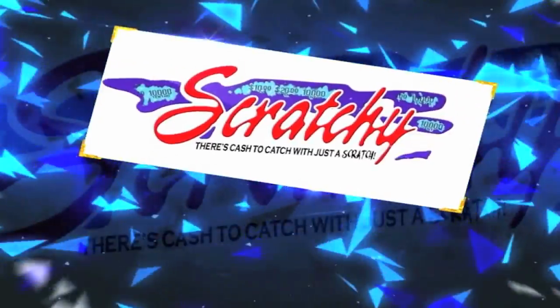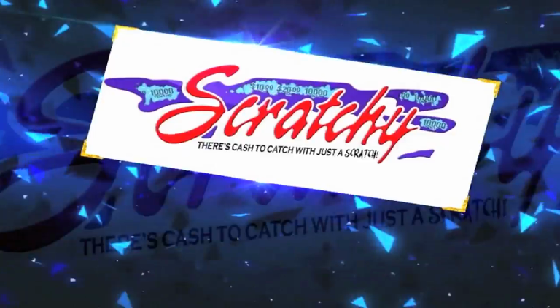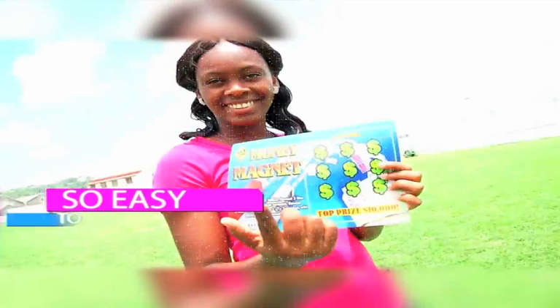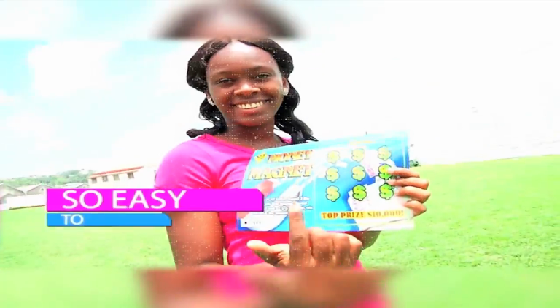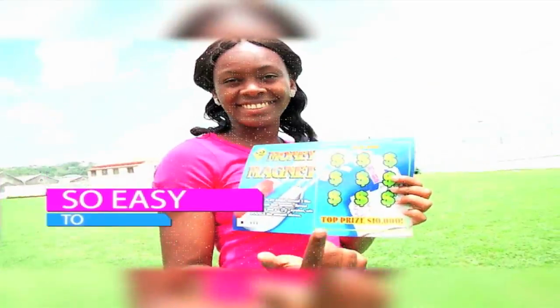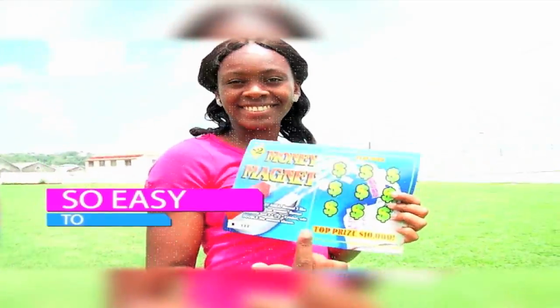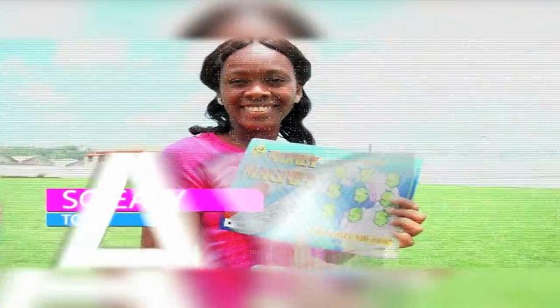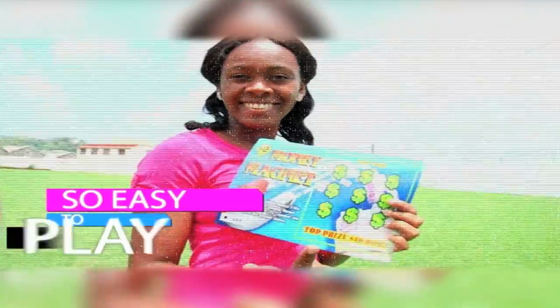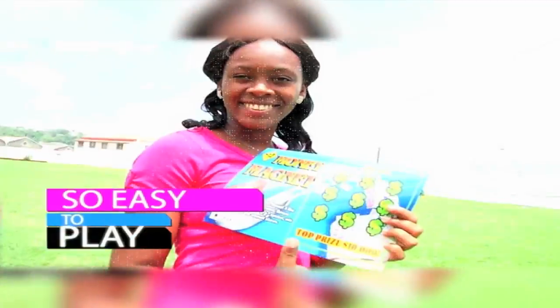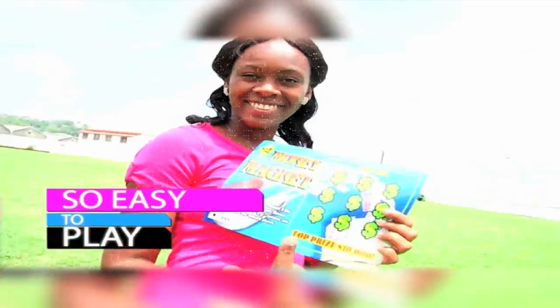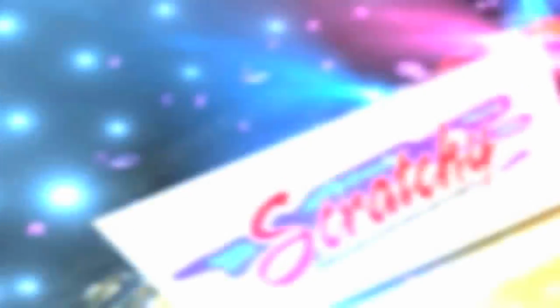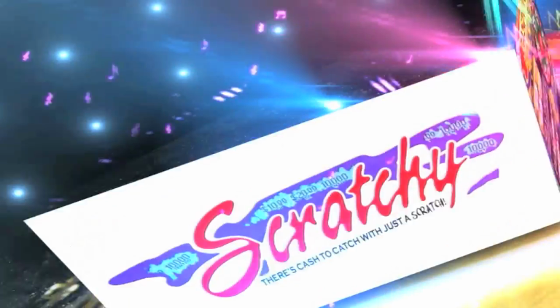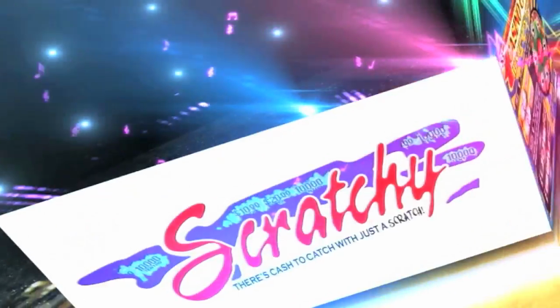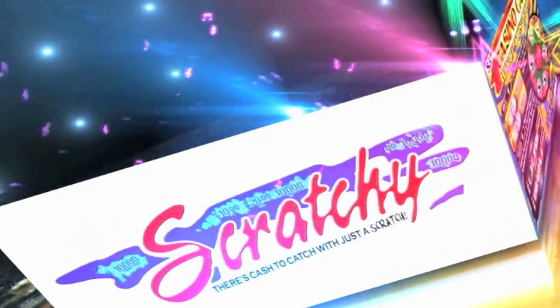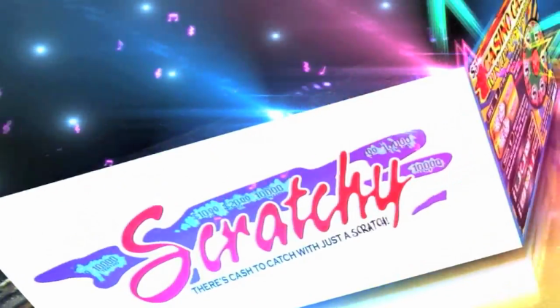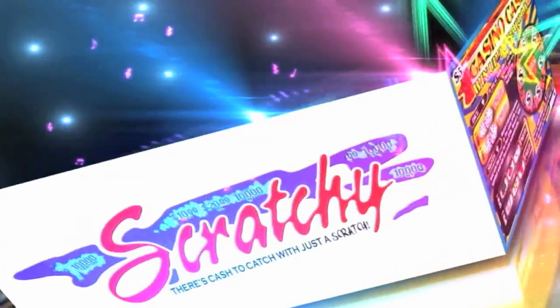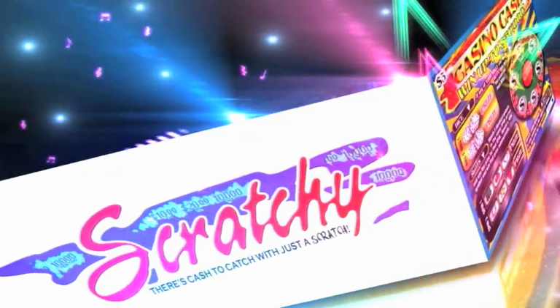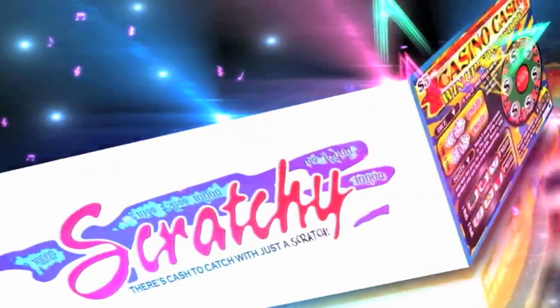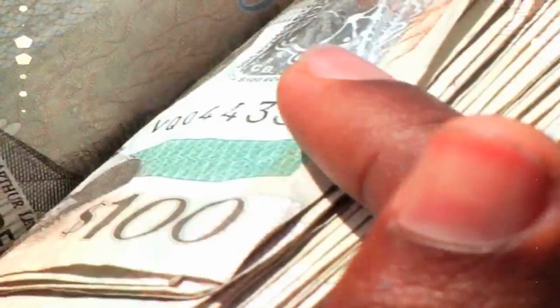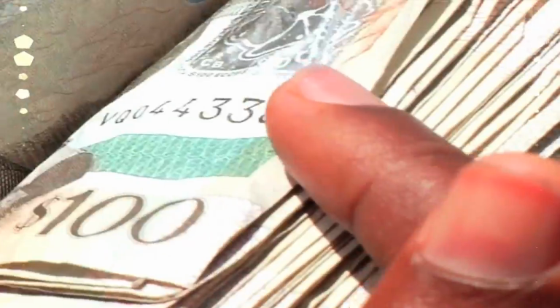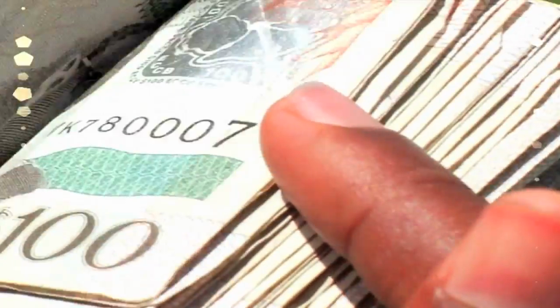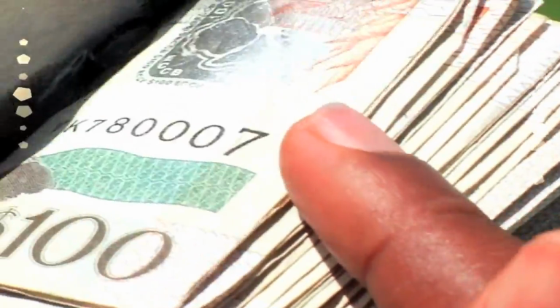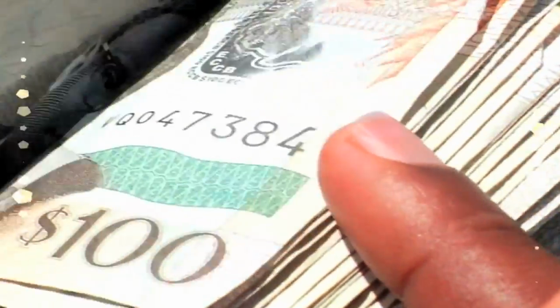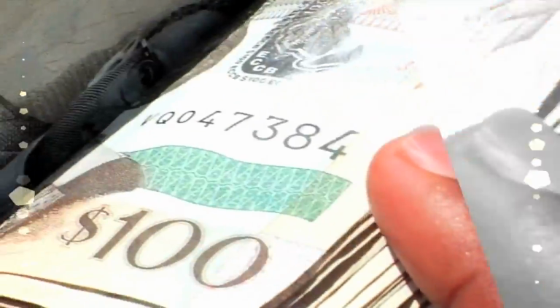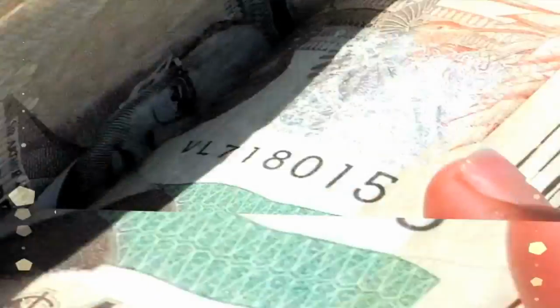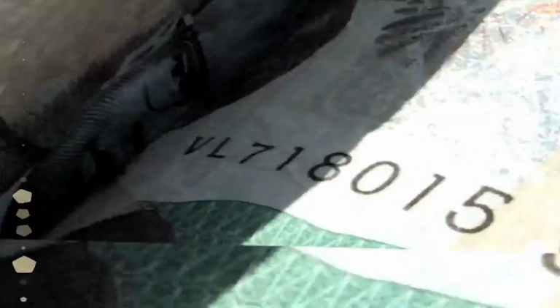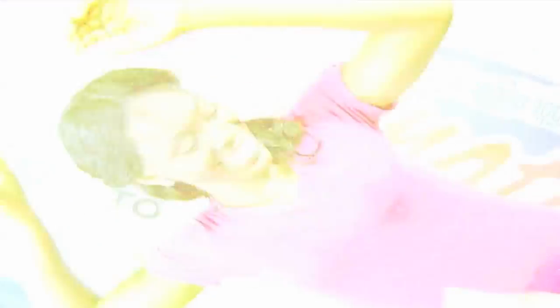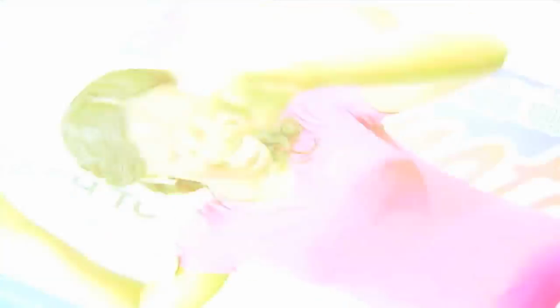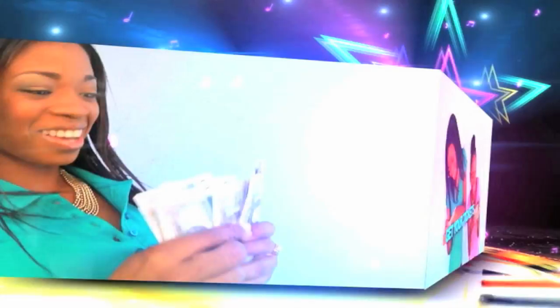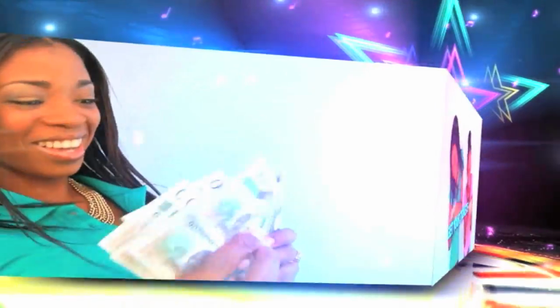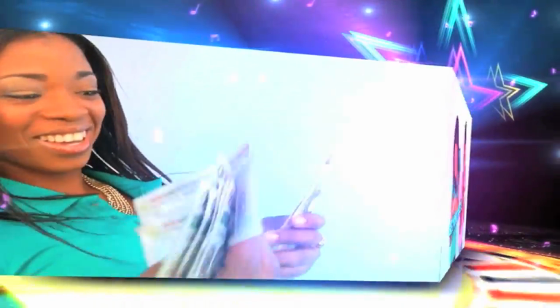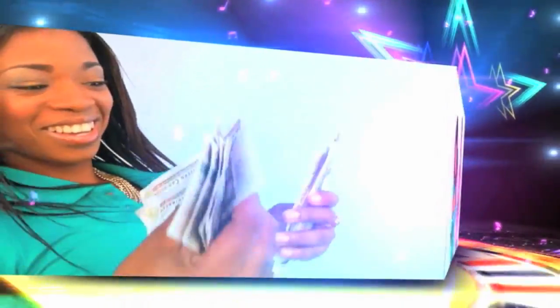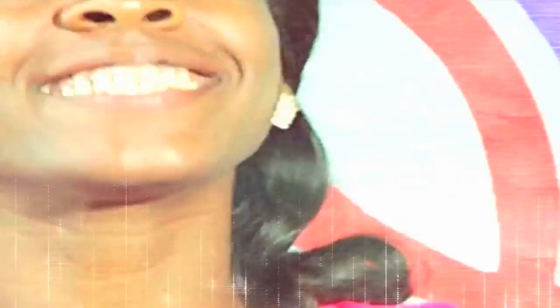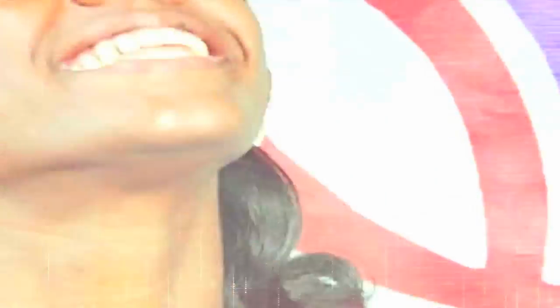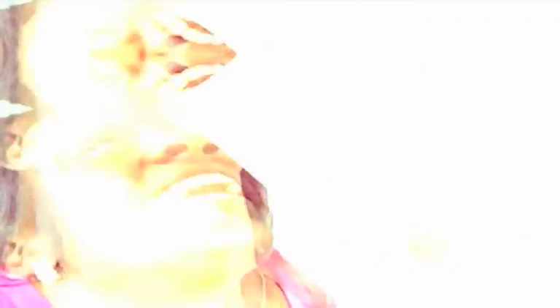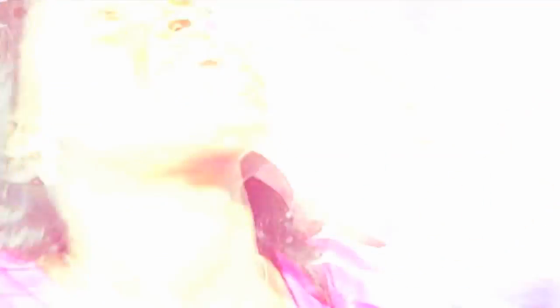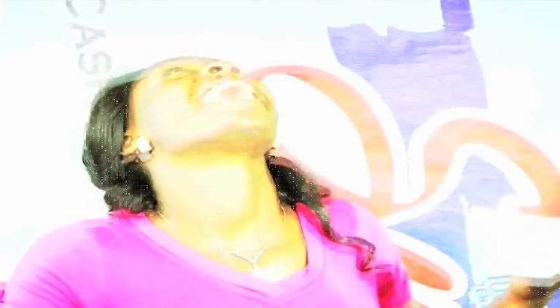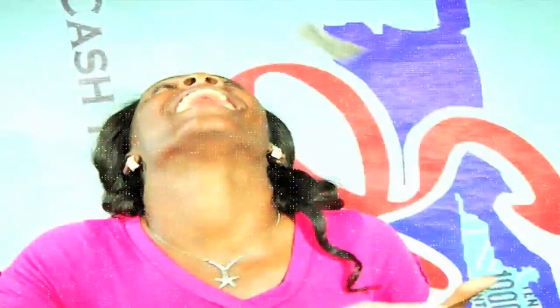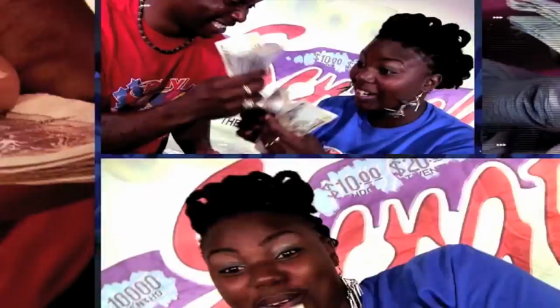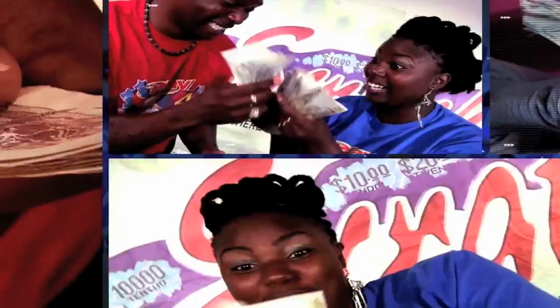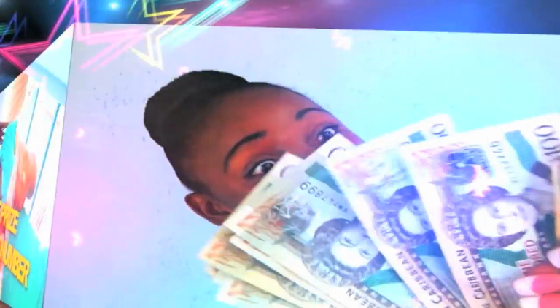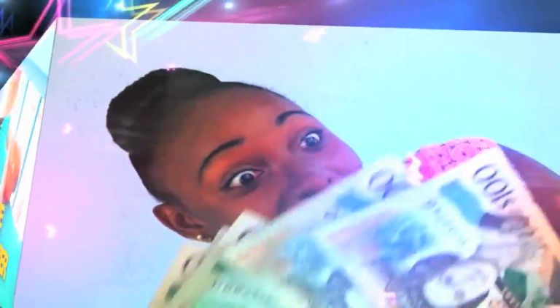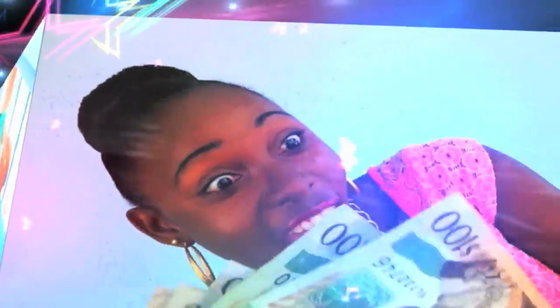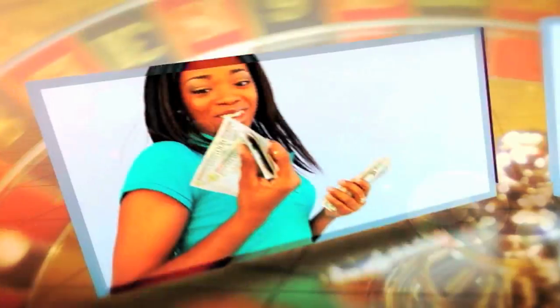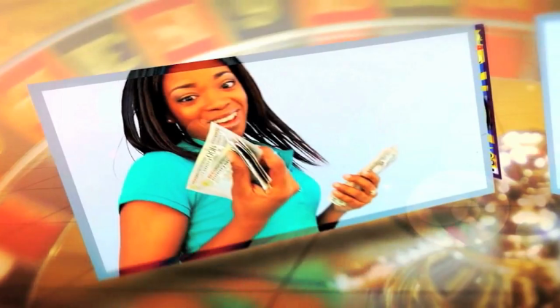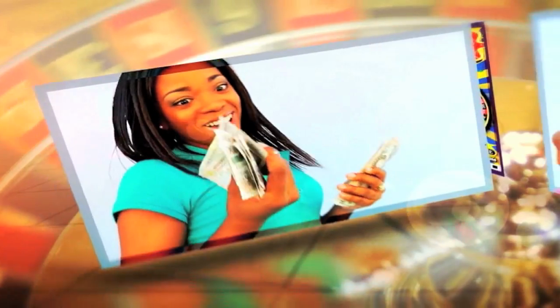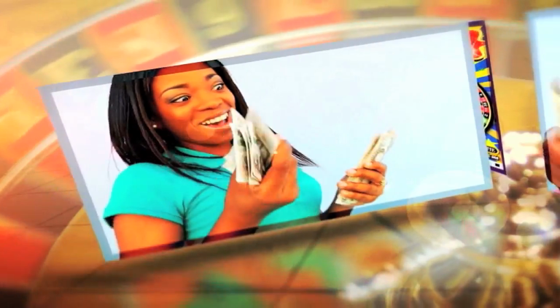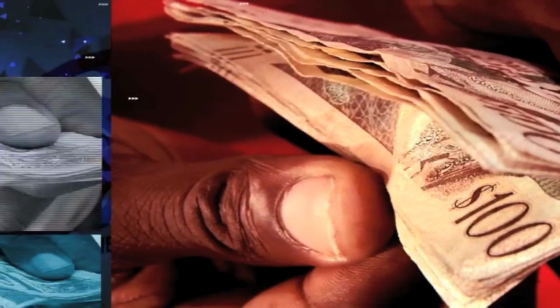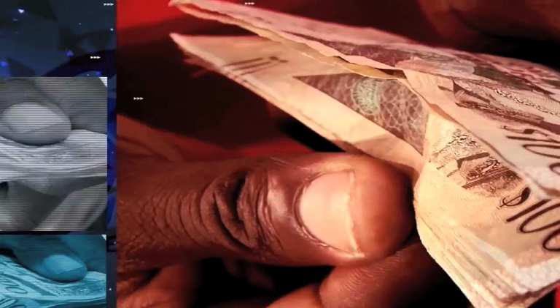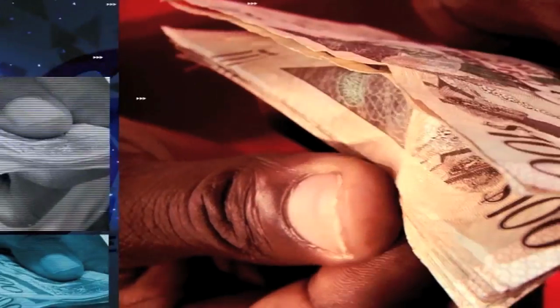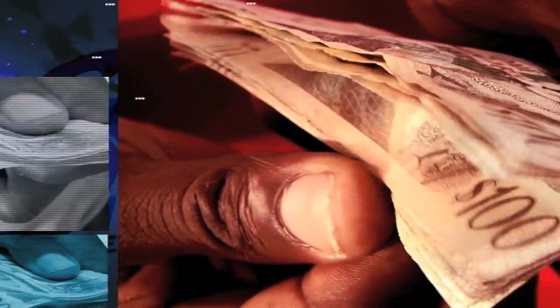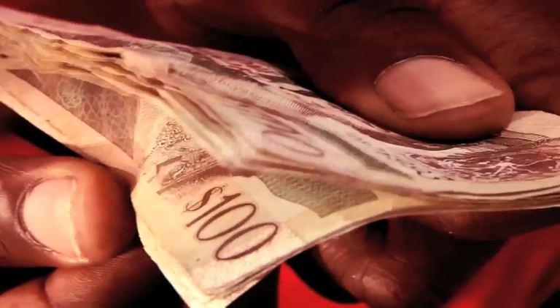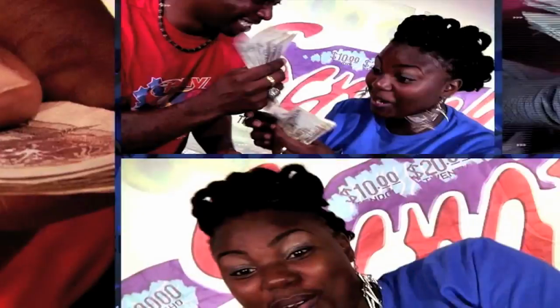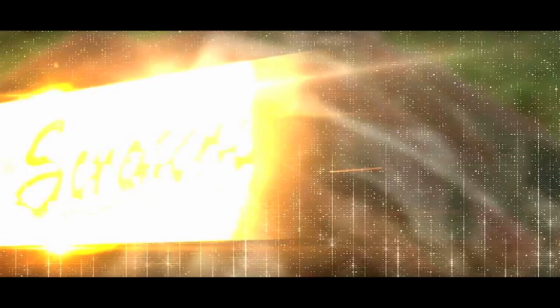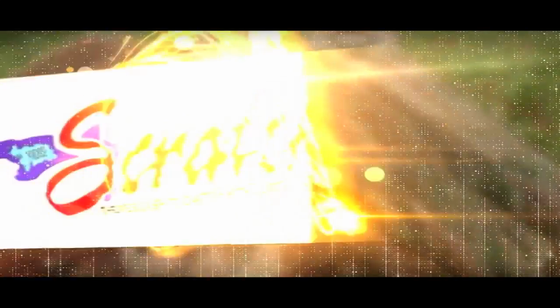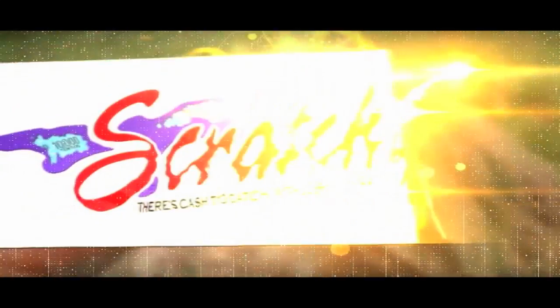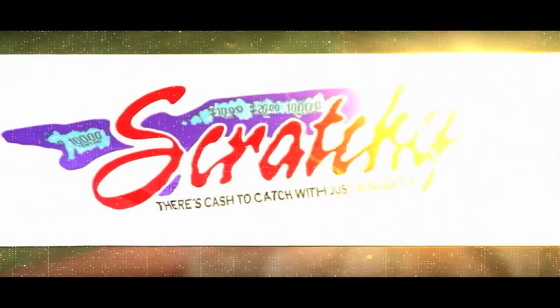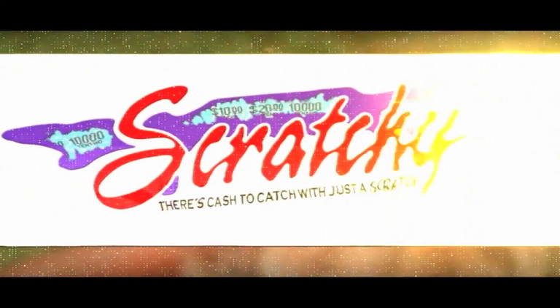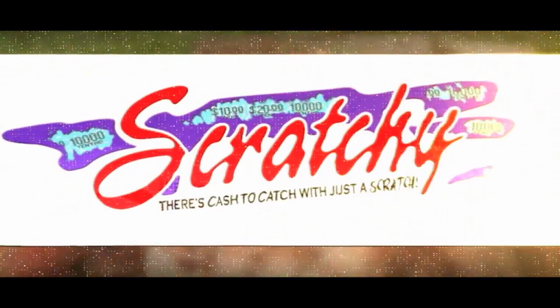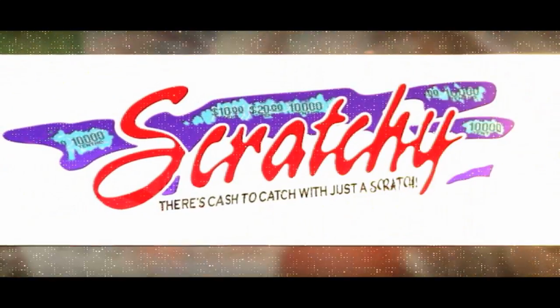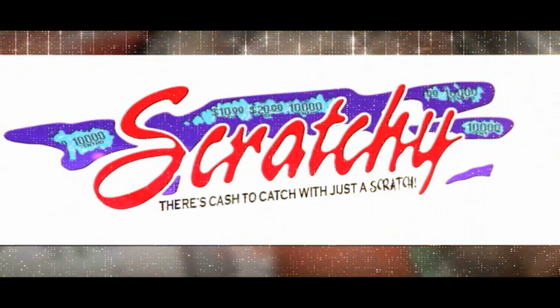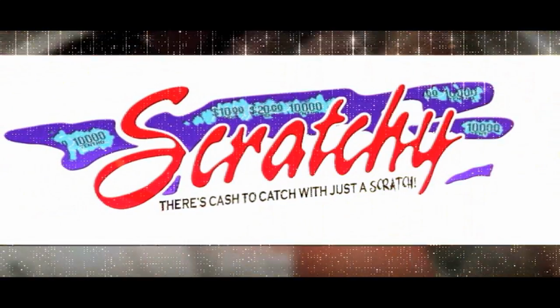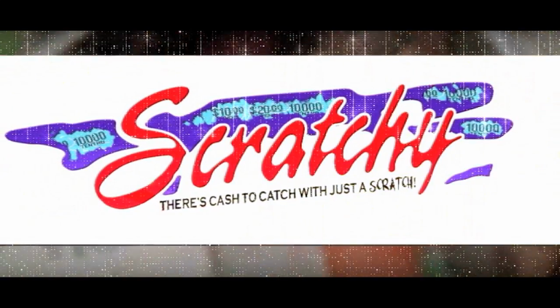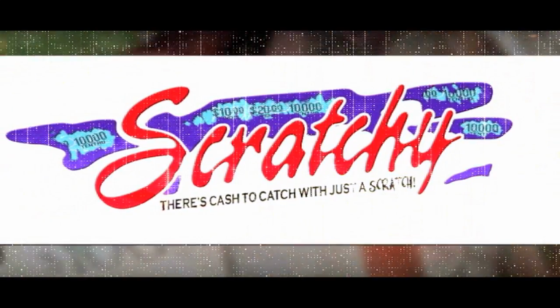Hurry, get your Scratchy at all lotto agents. There's cash to cash with just a scratch. Stay Scratchy.